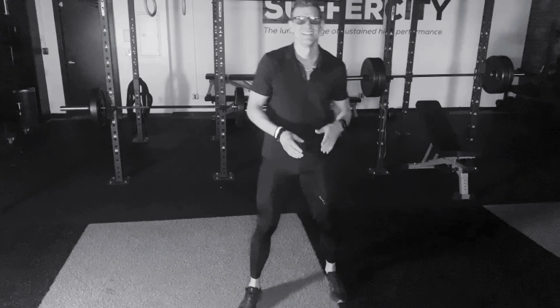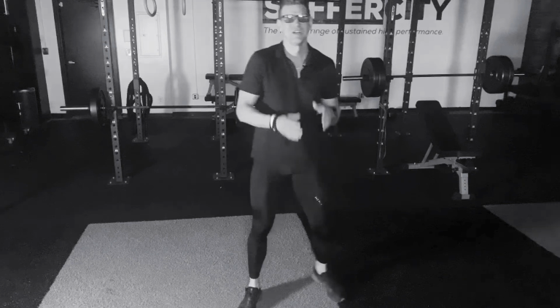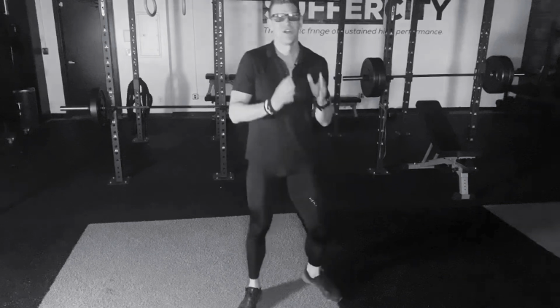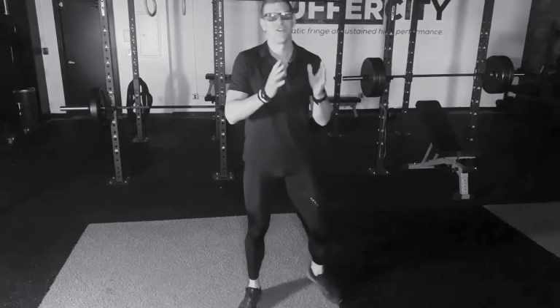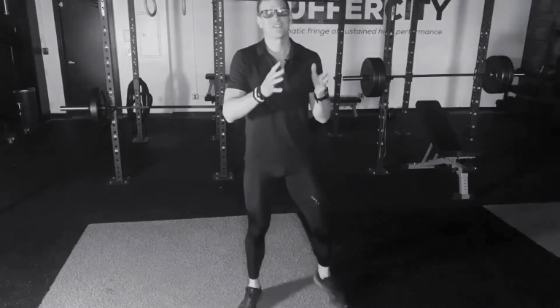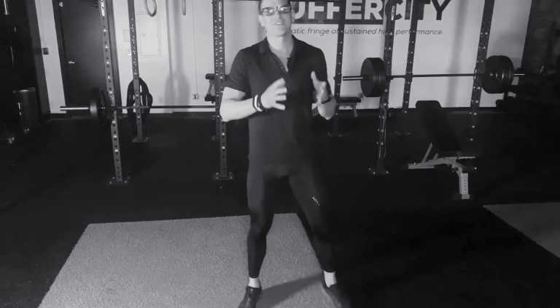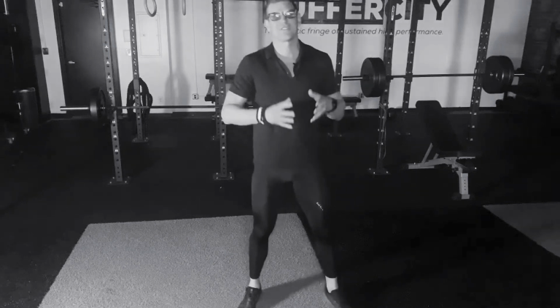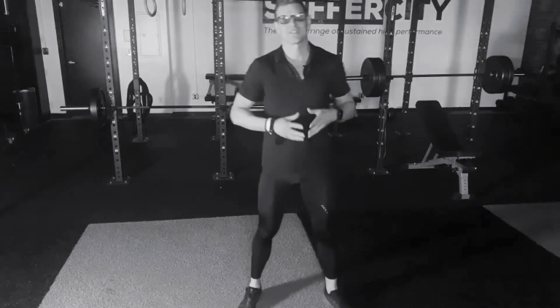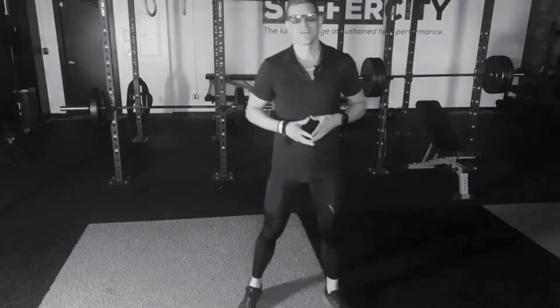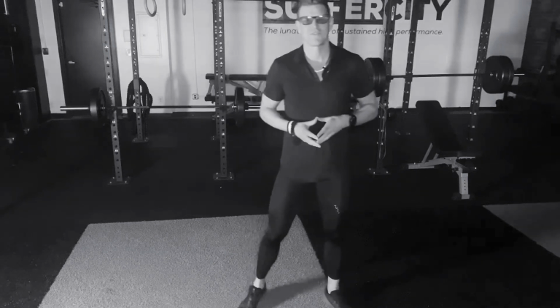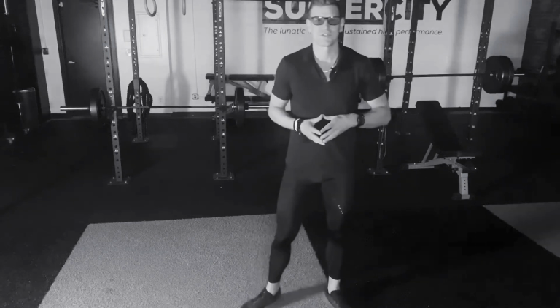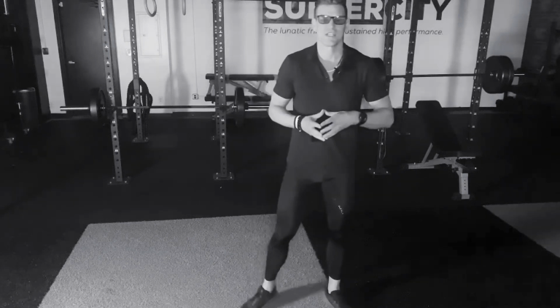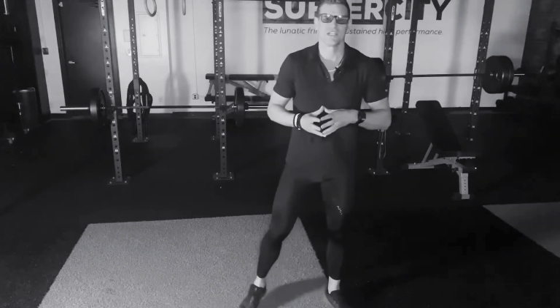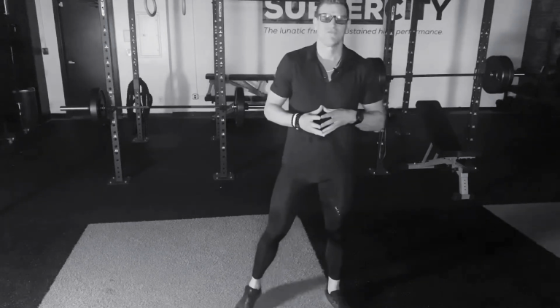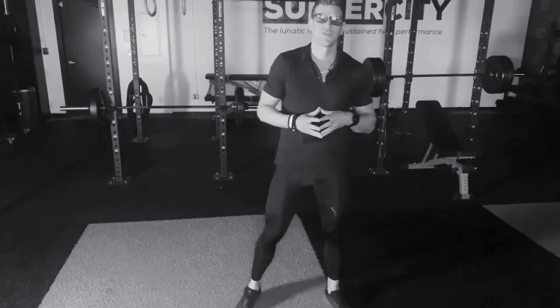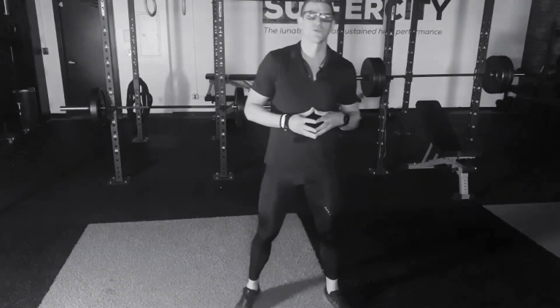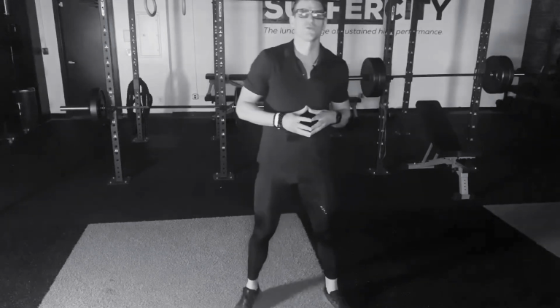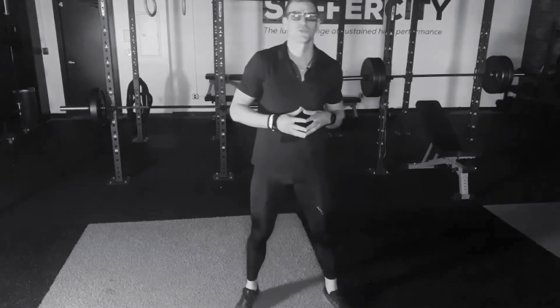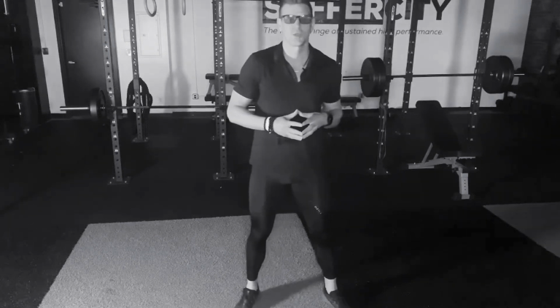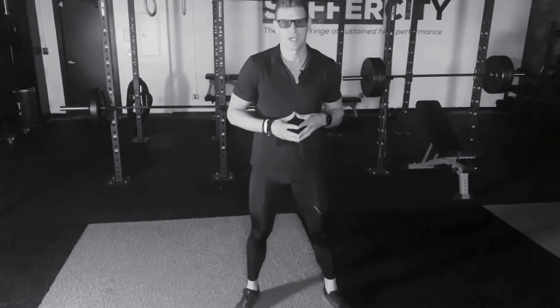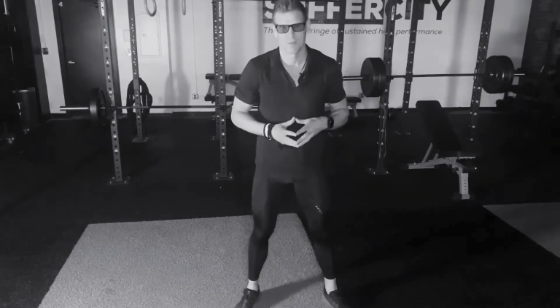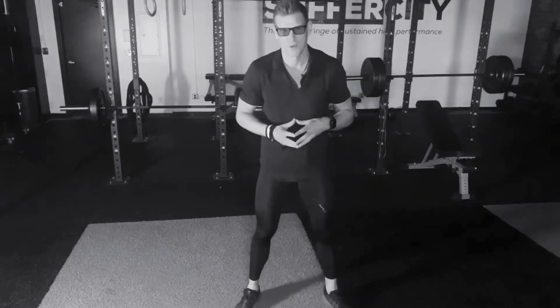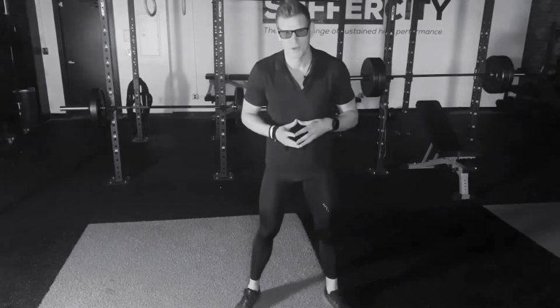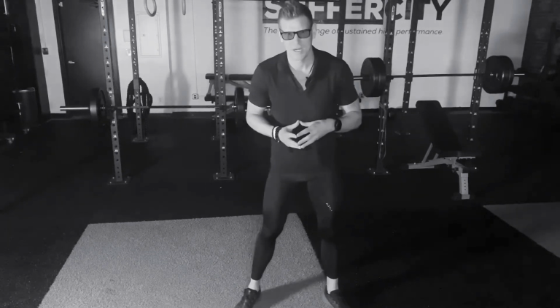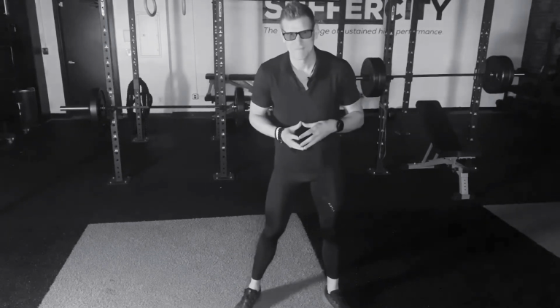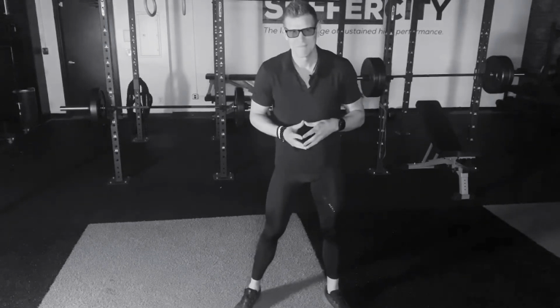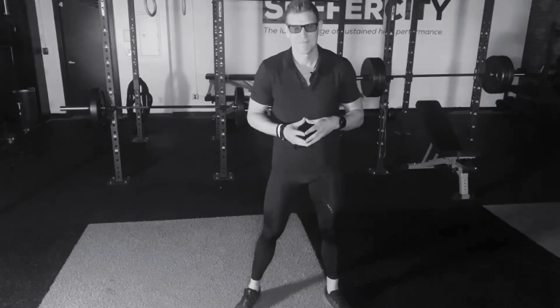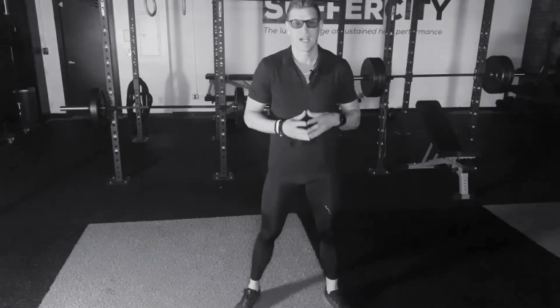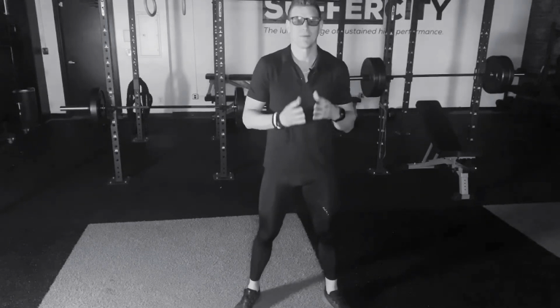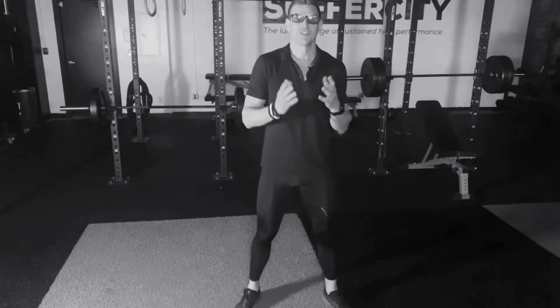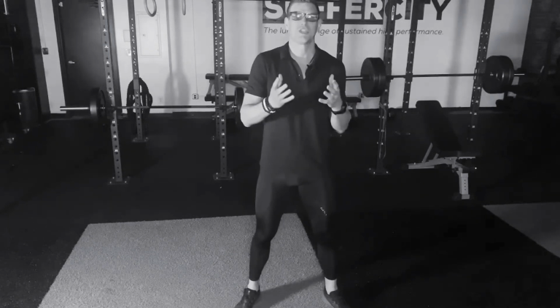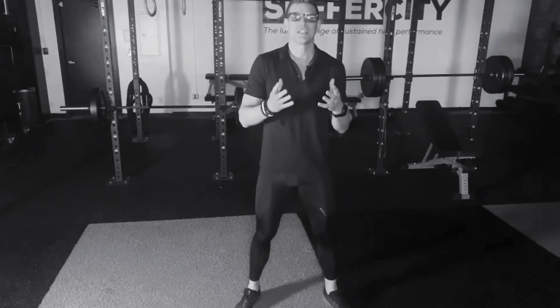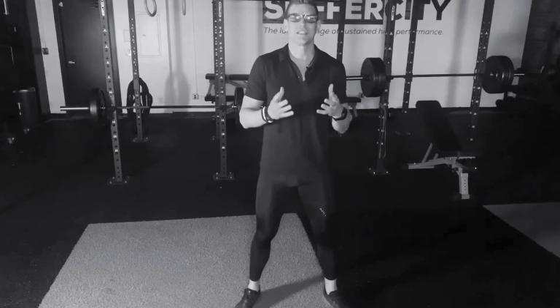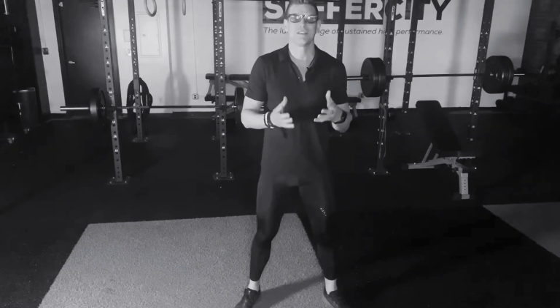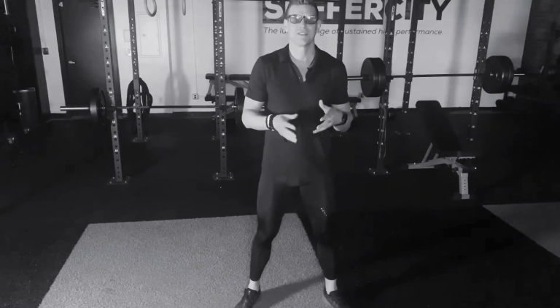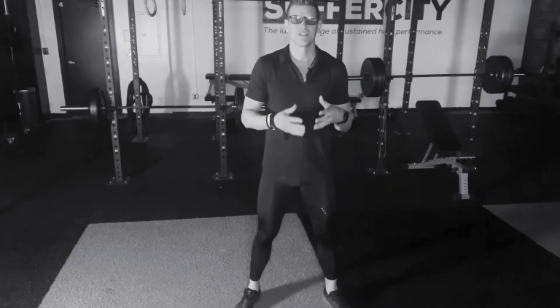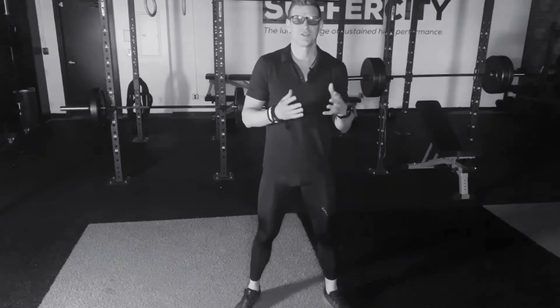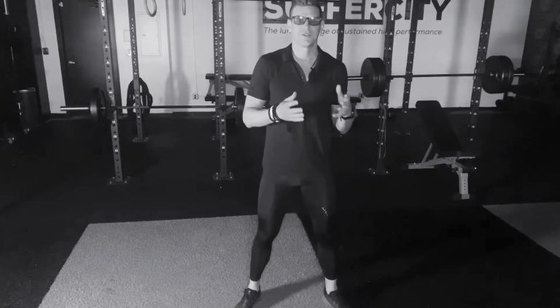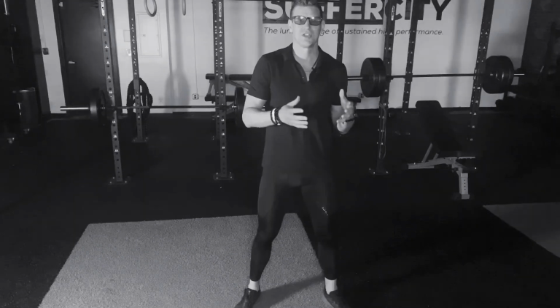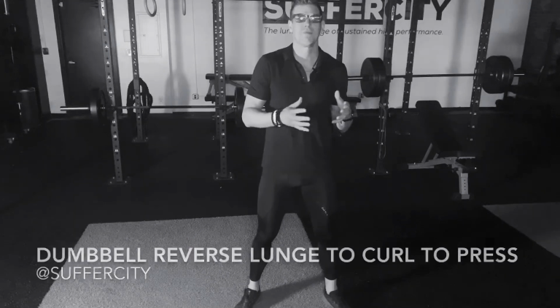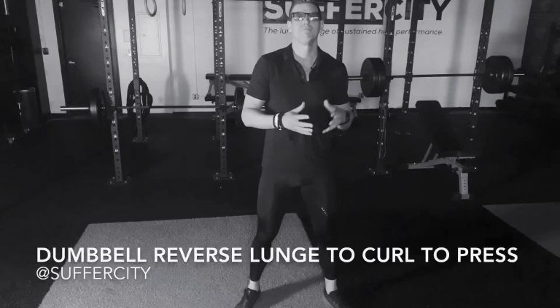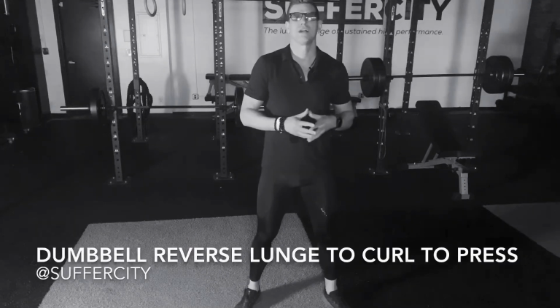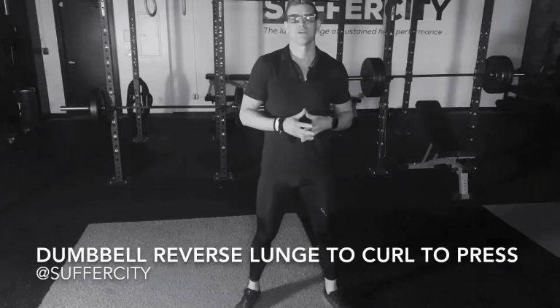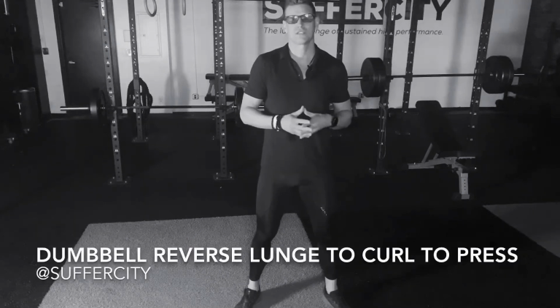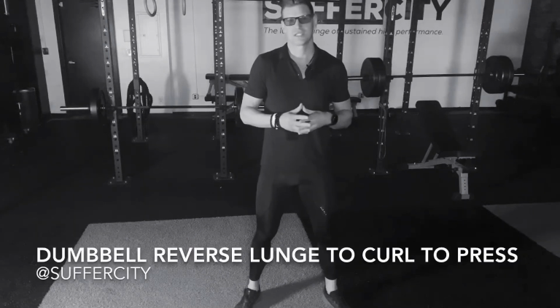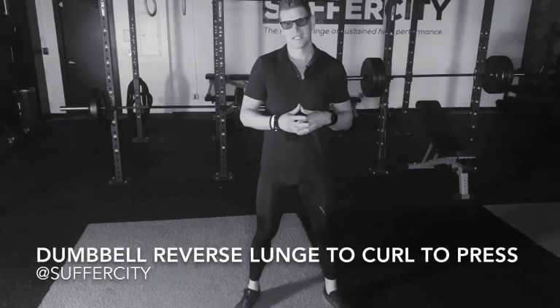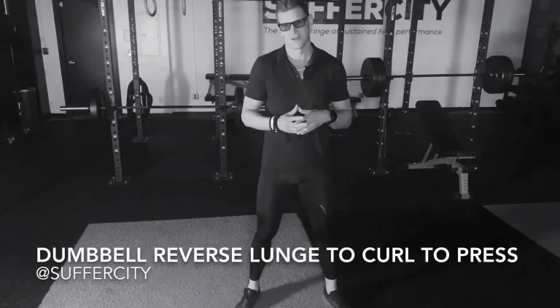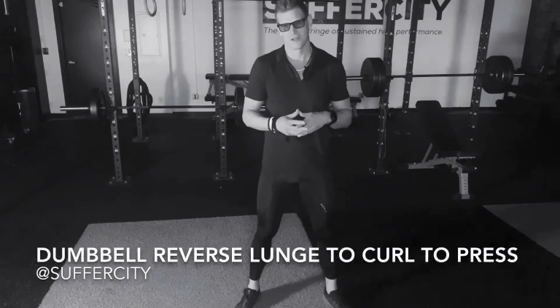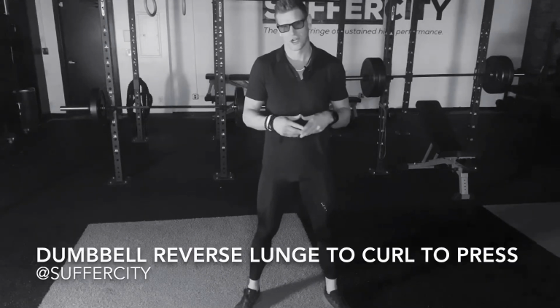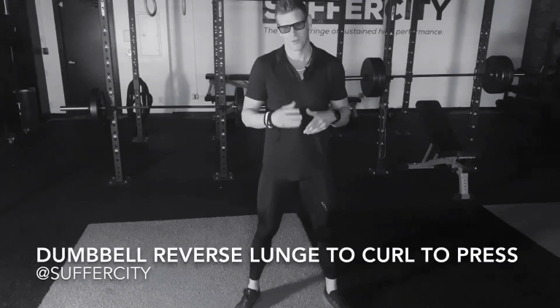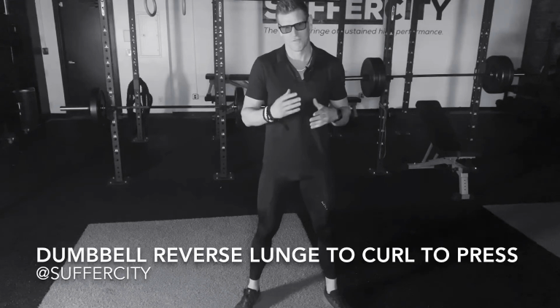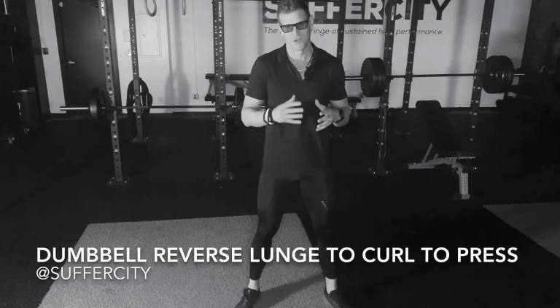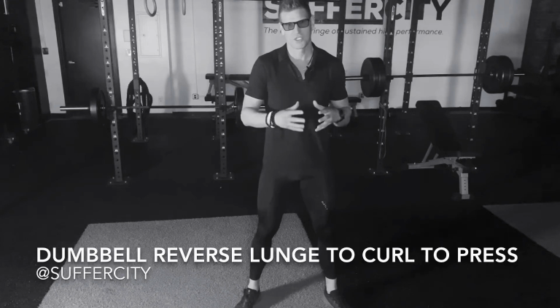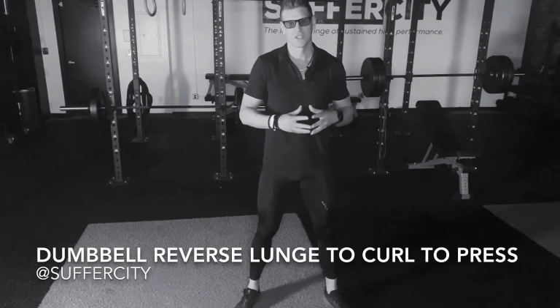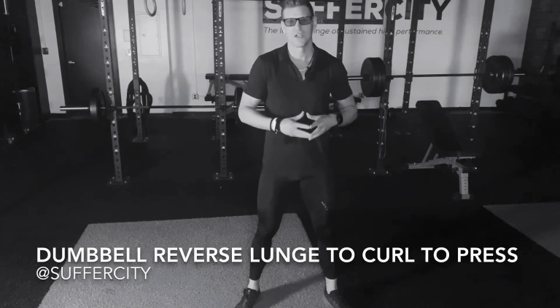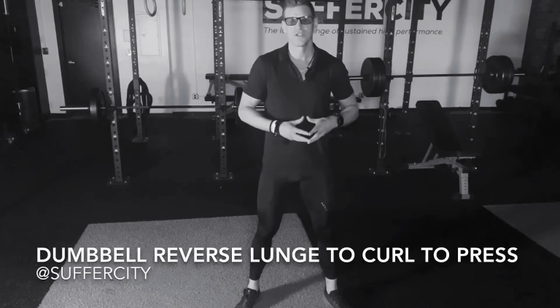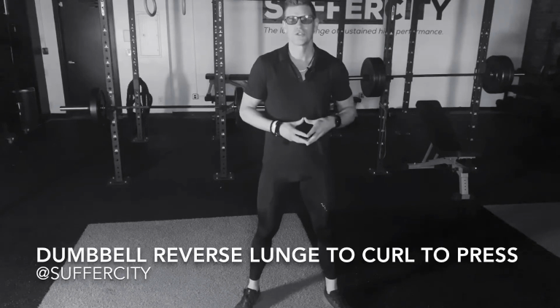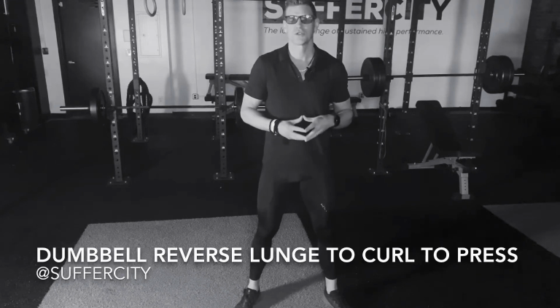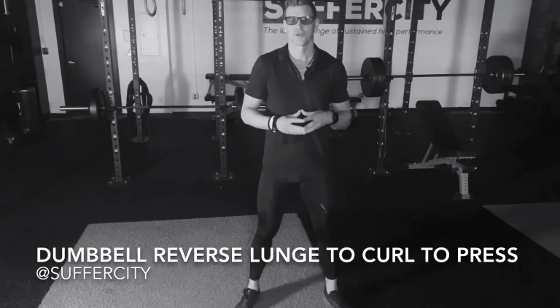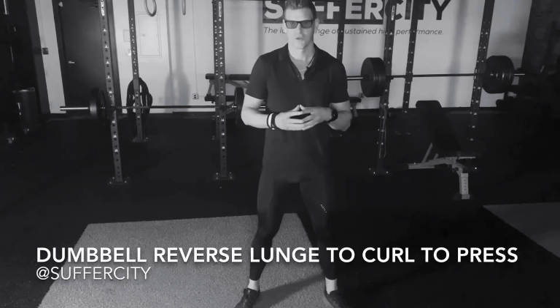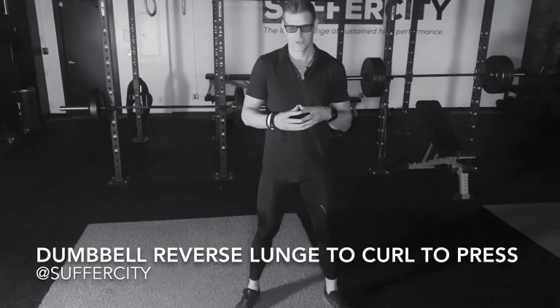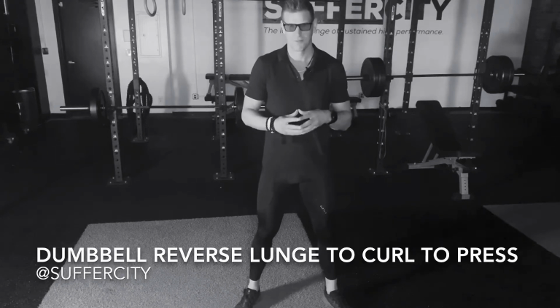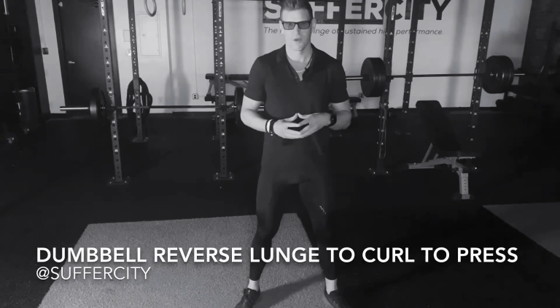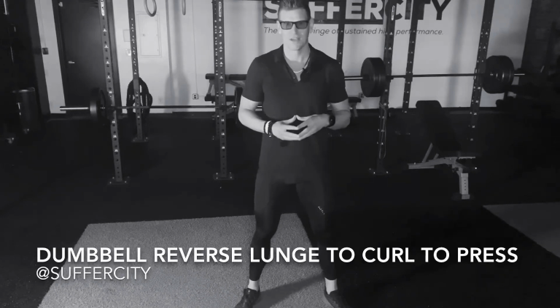This is your Suffer City virtual training program. My name is Jason and this is your dumbbell single arm reverse lunge to curl and press.